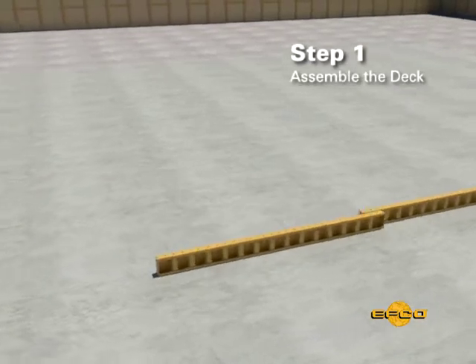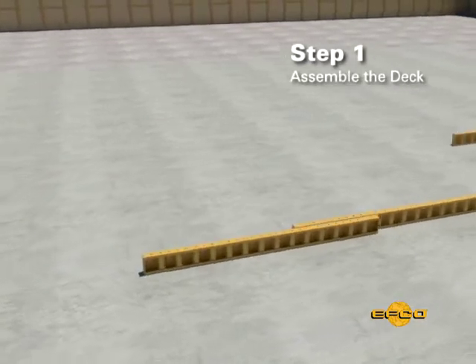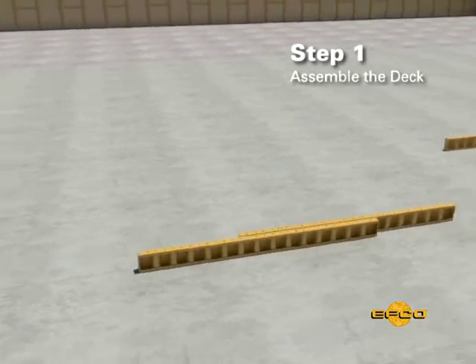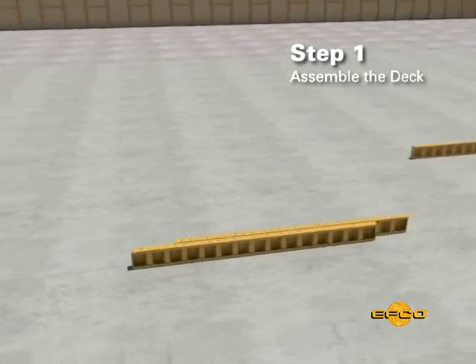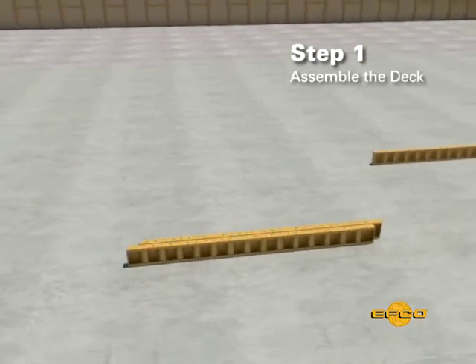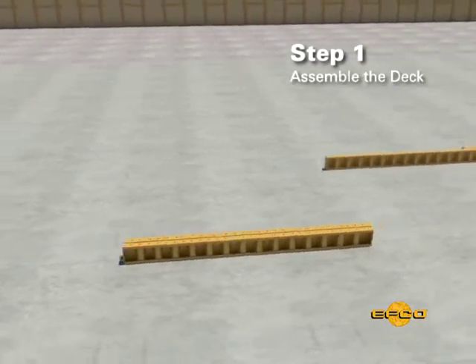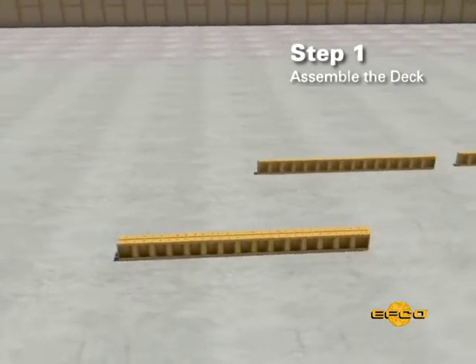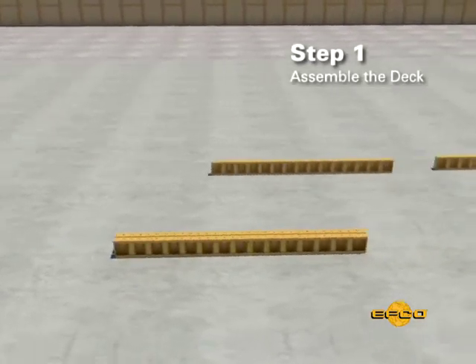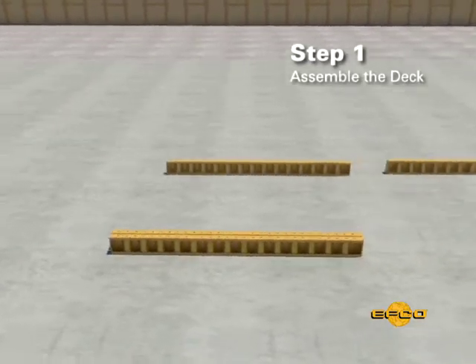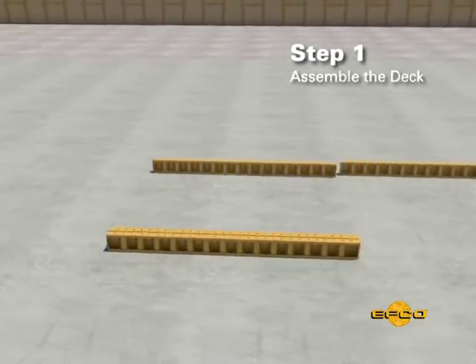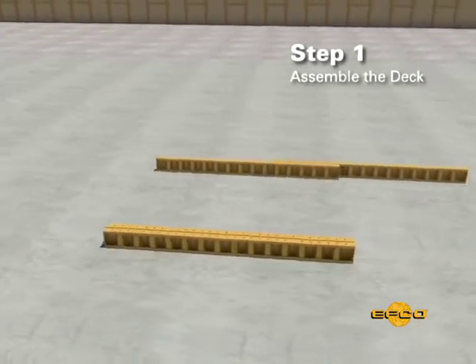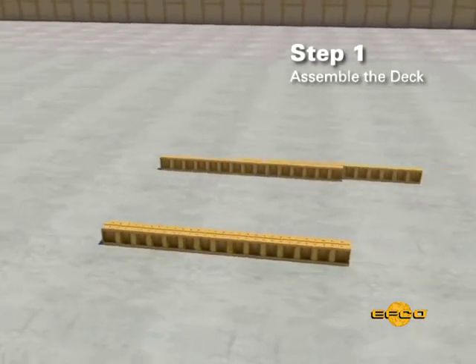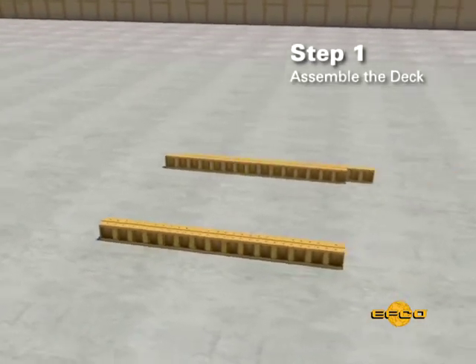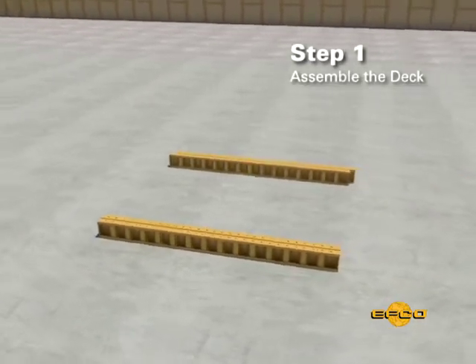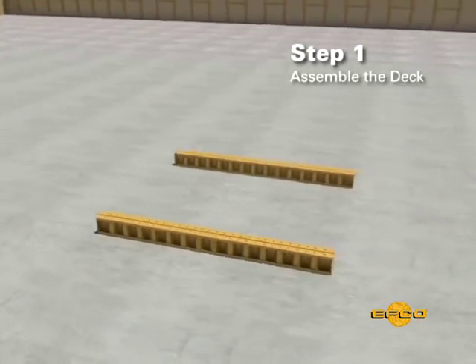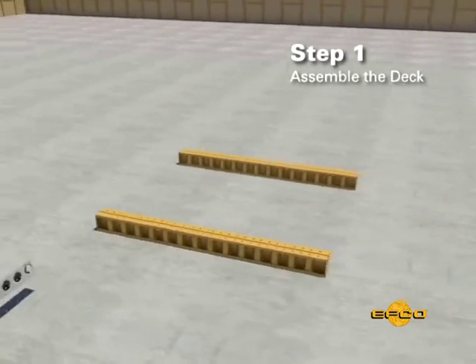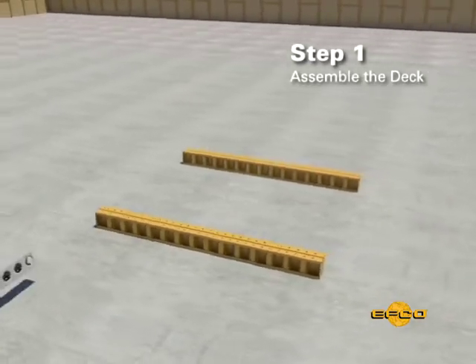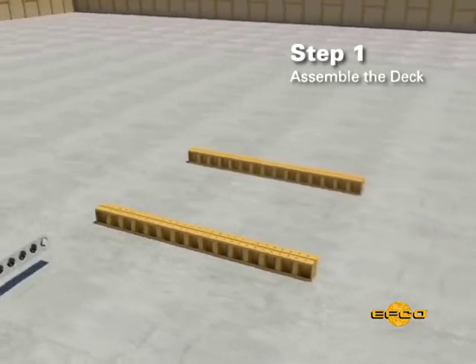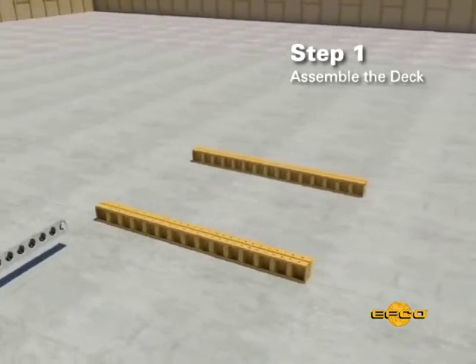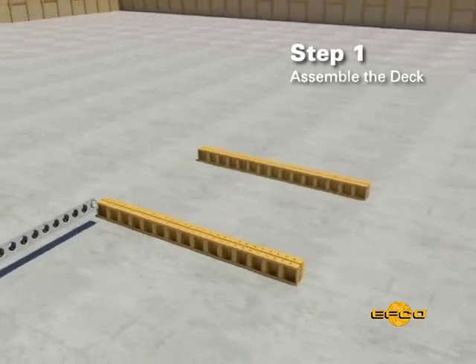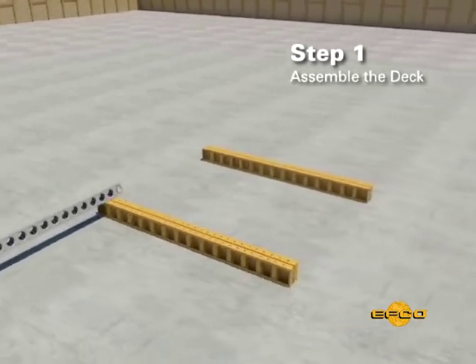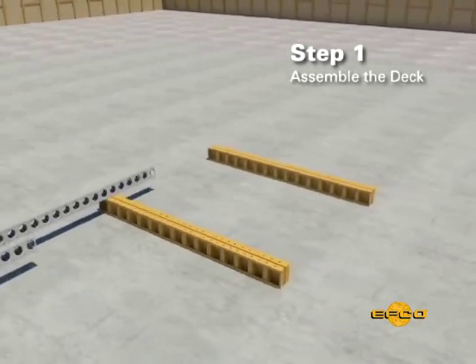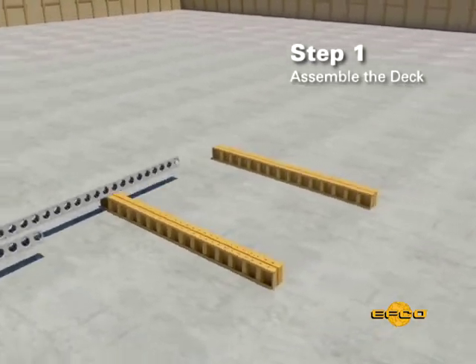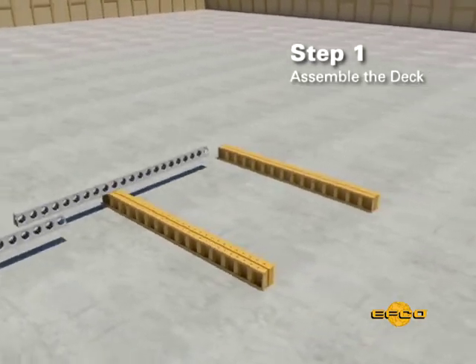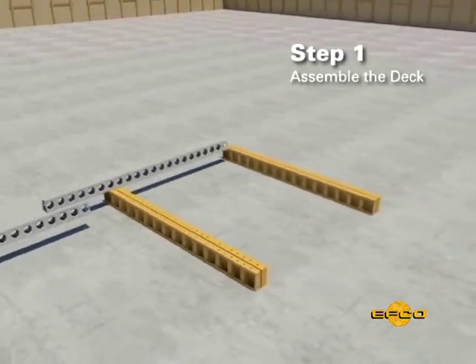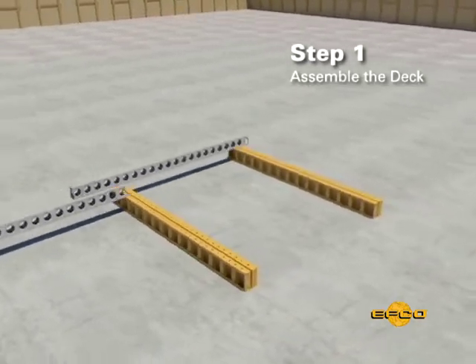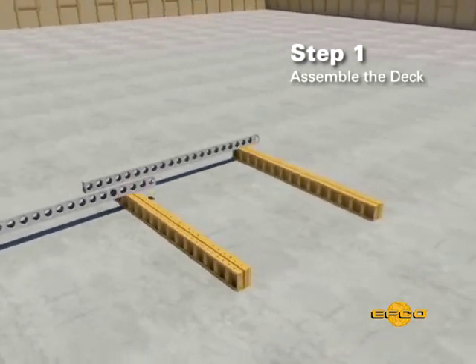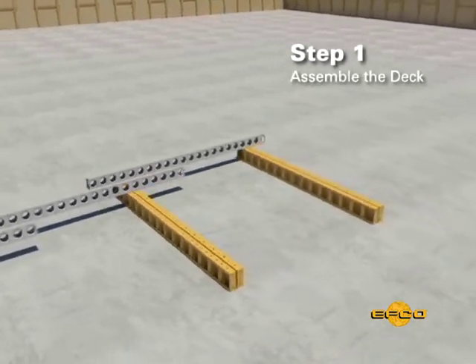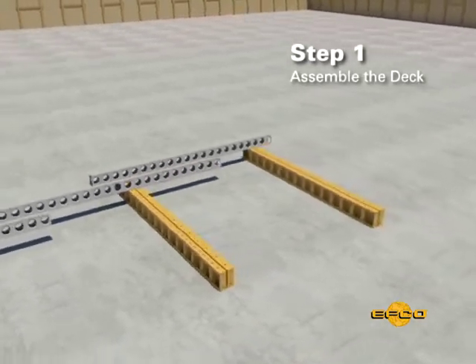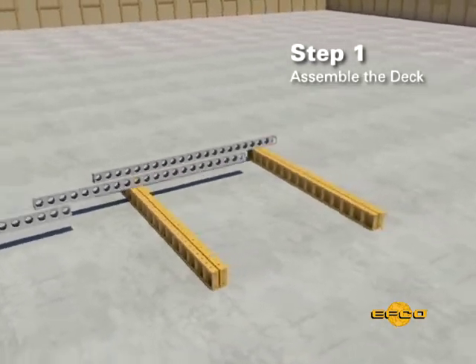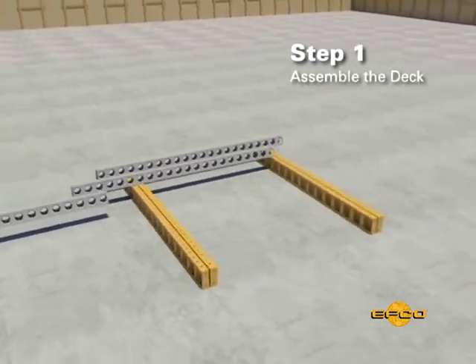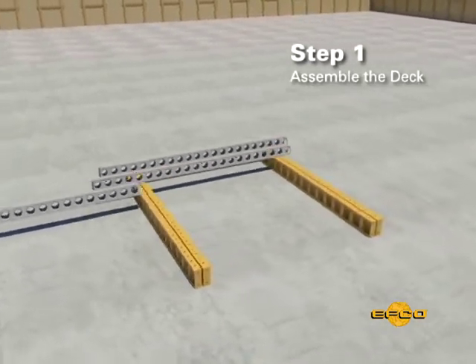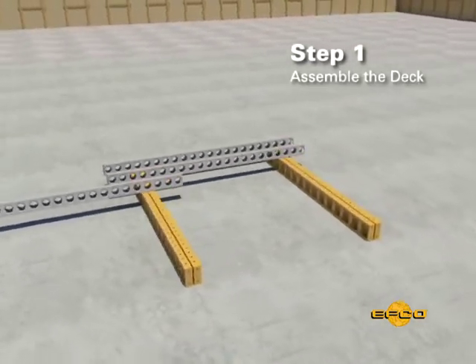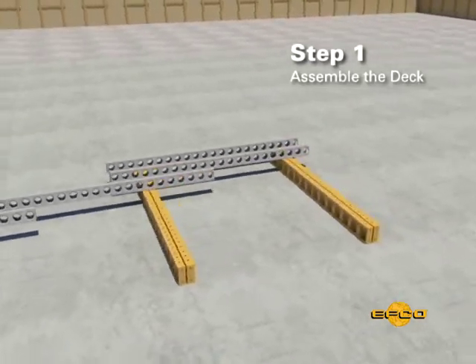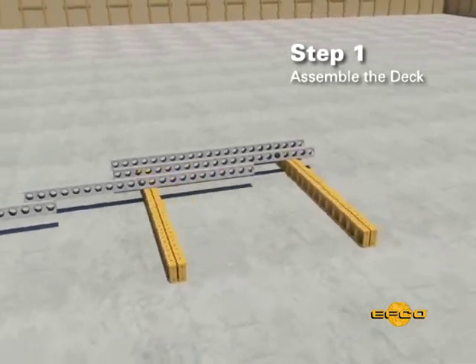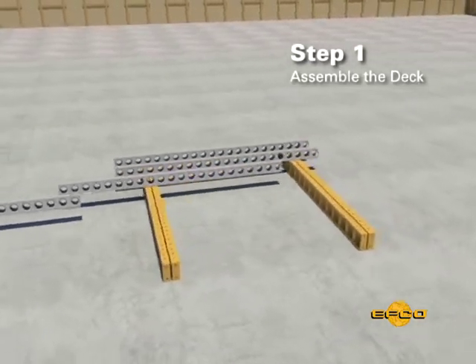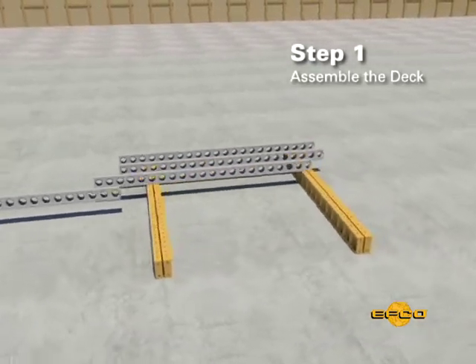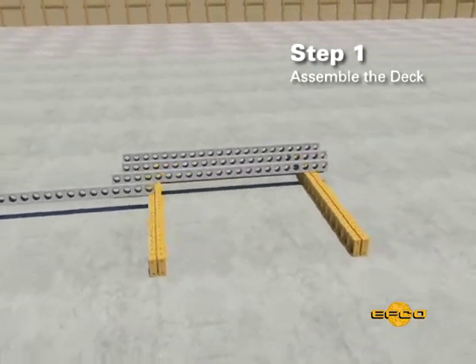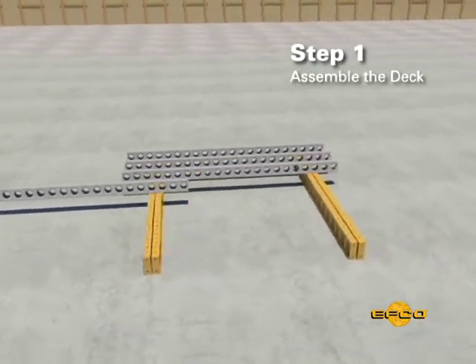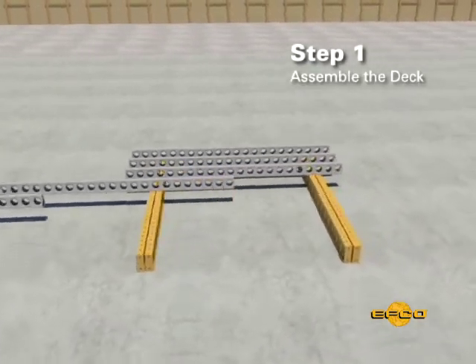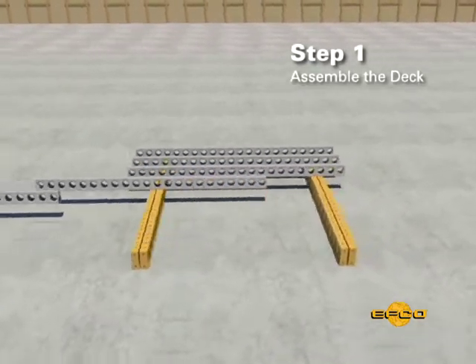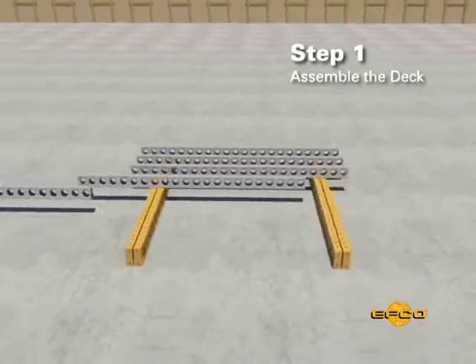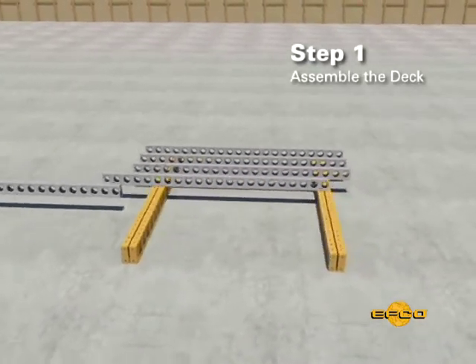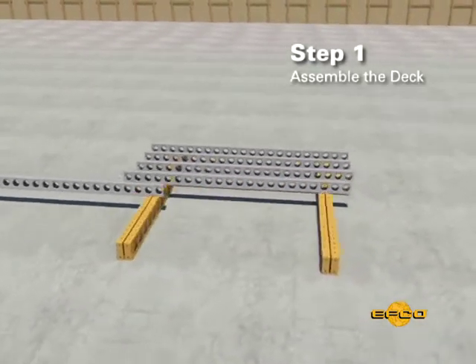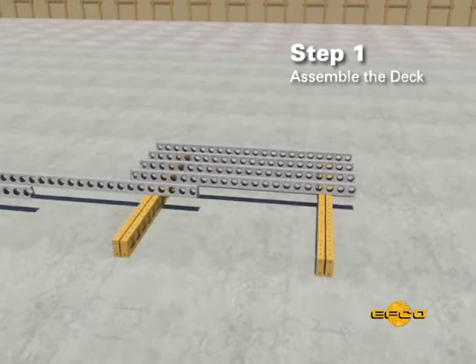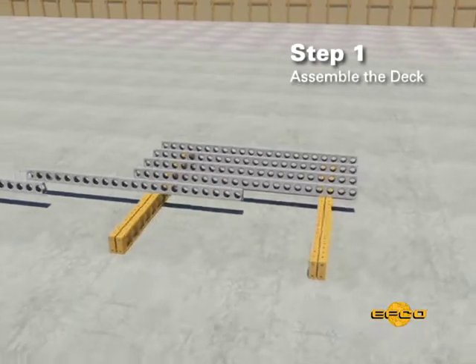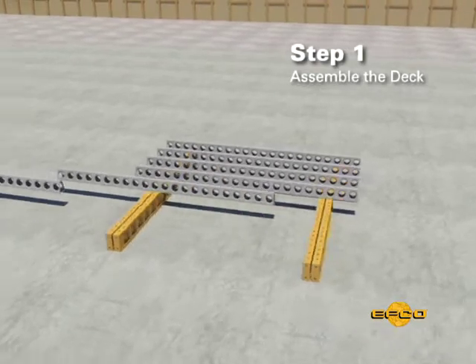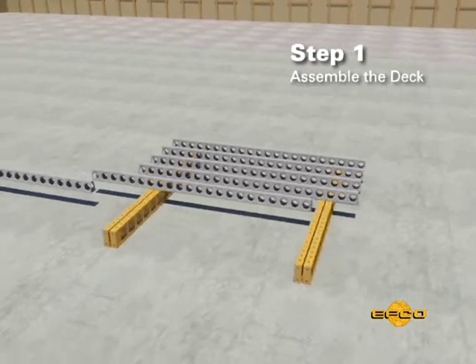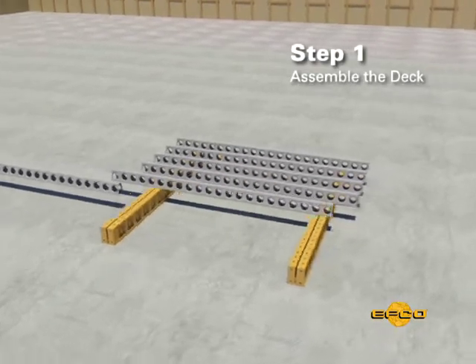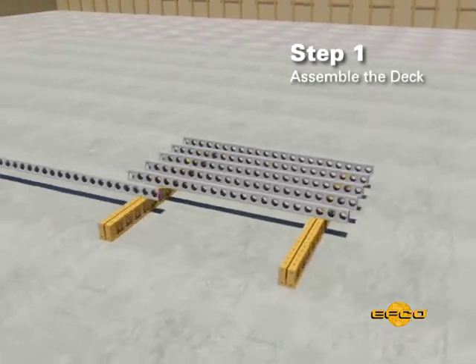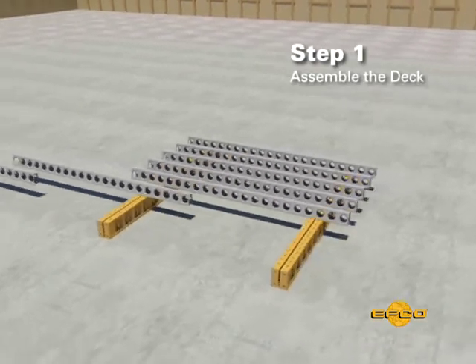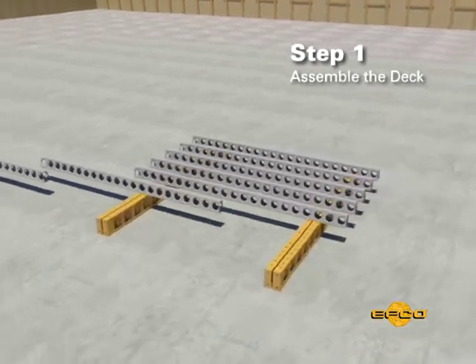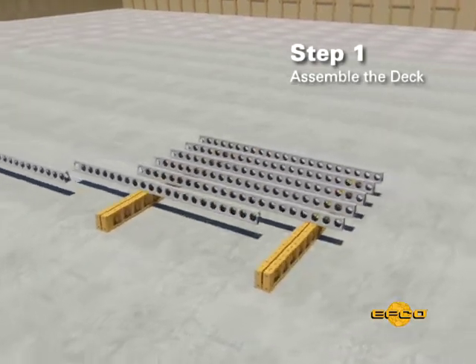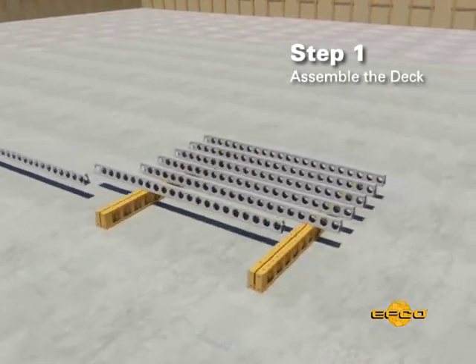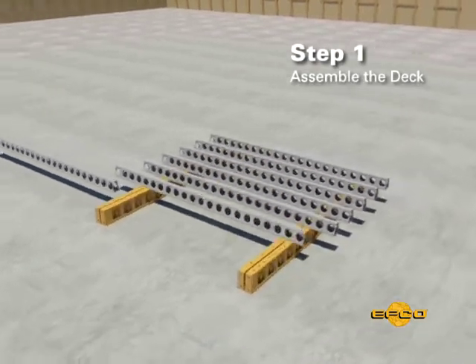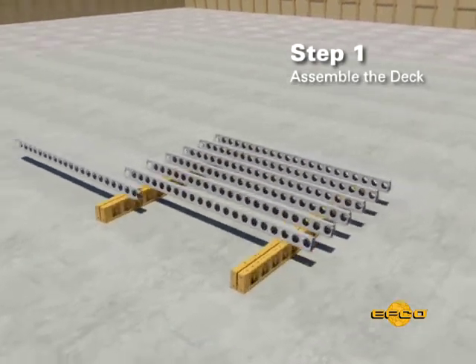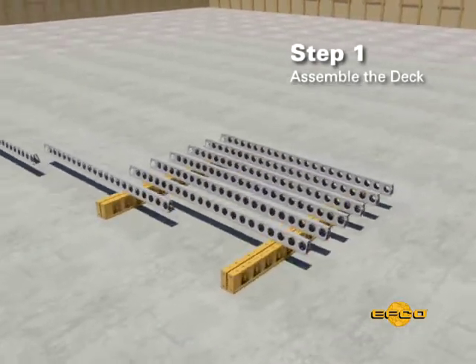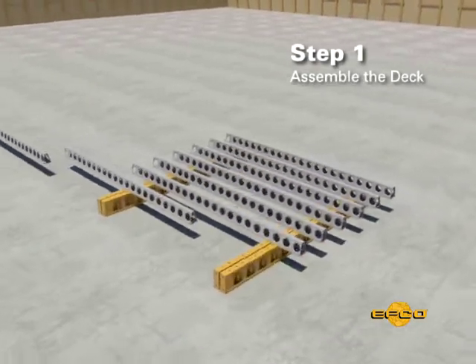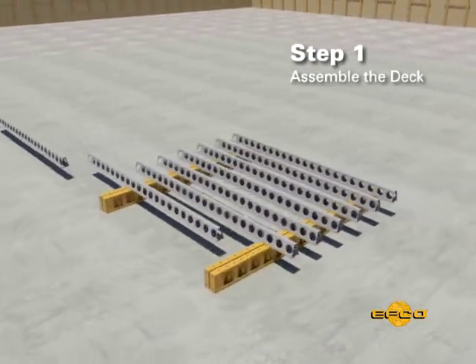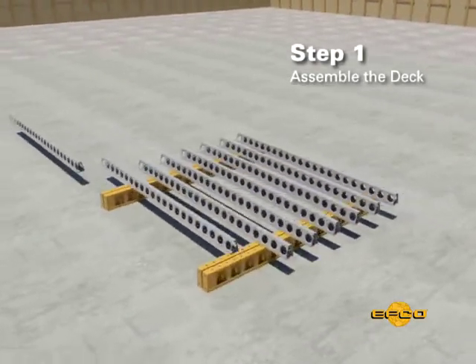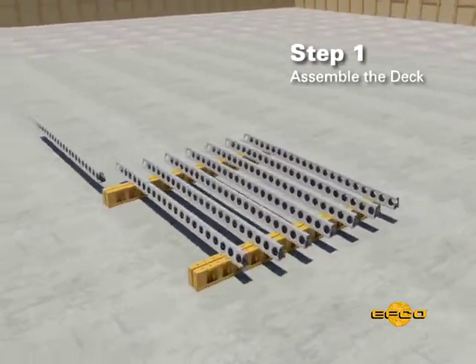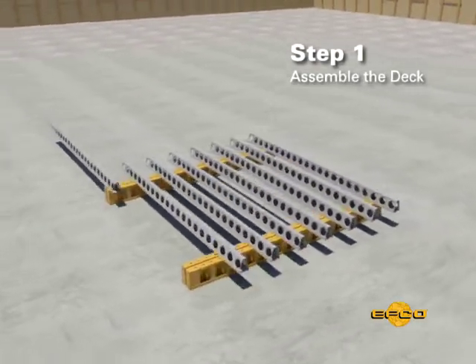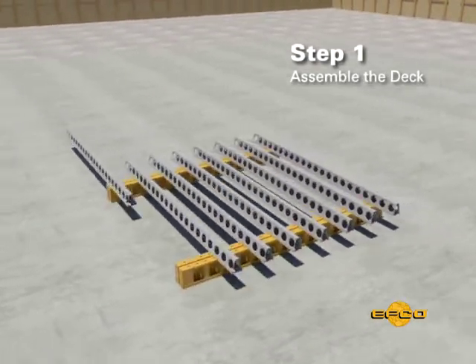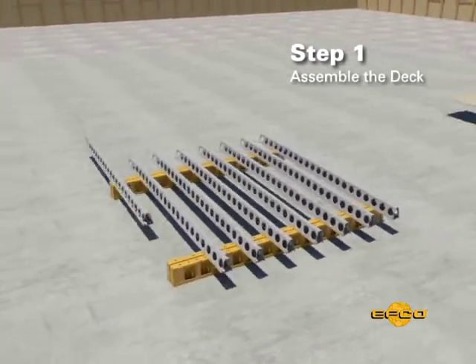Step one: assemble the decks for method number two the same way as the deck was required for method number one.